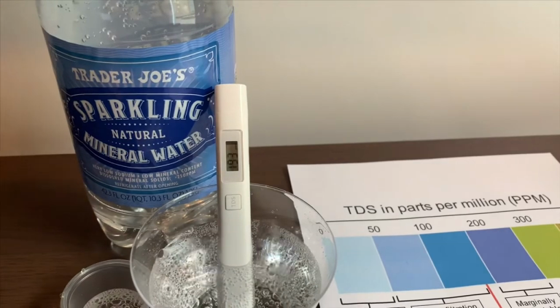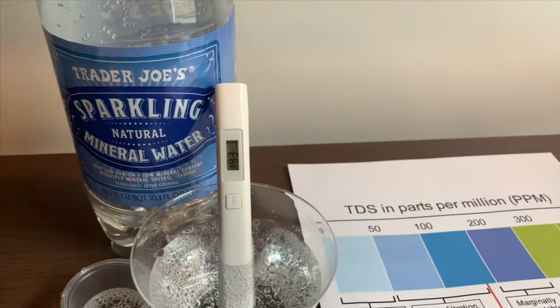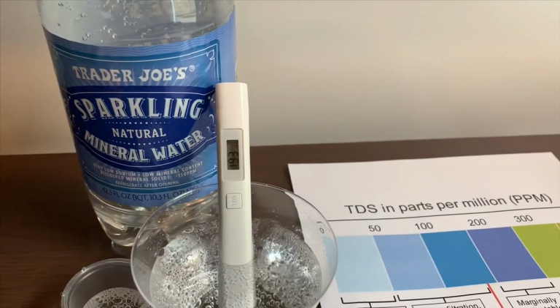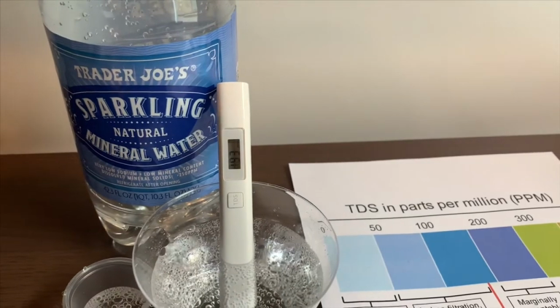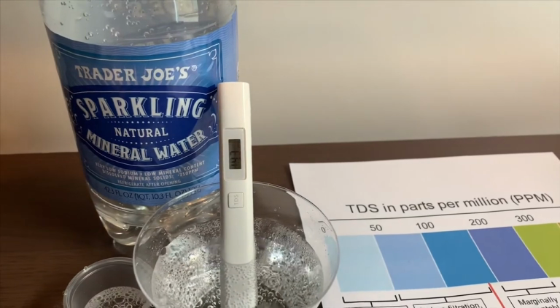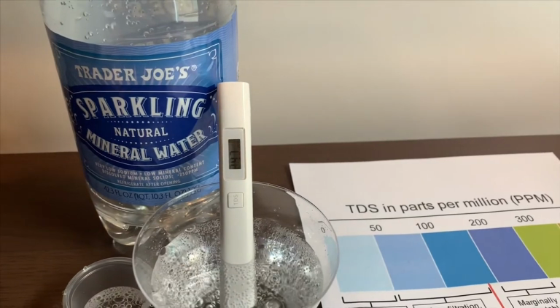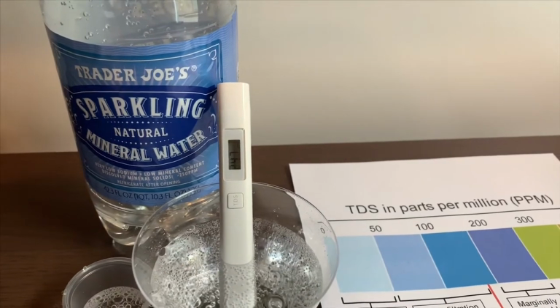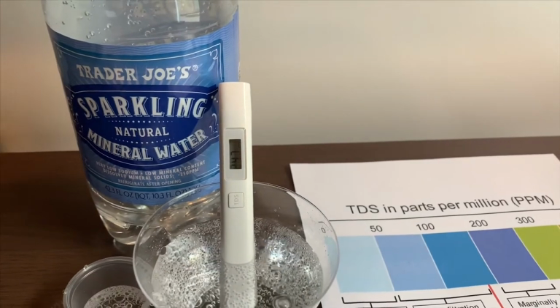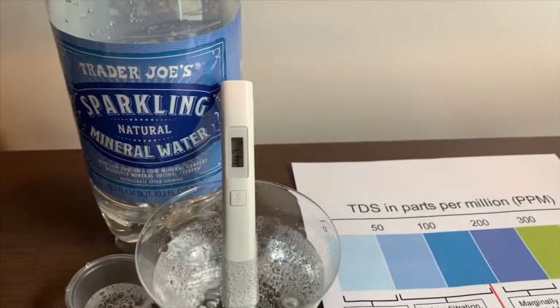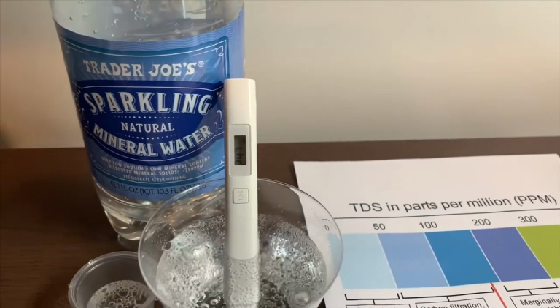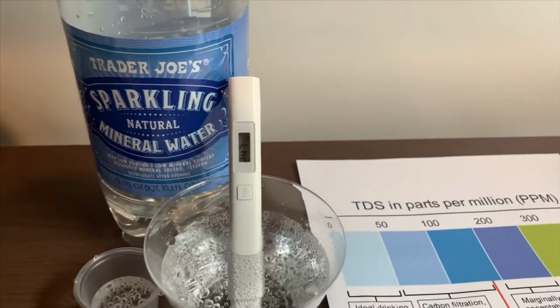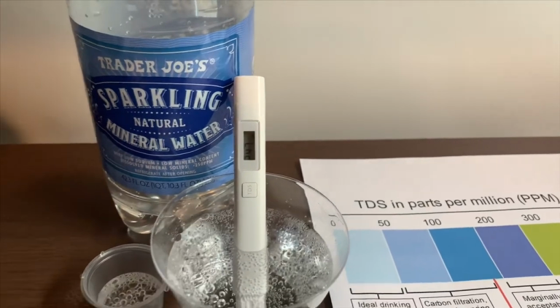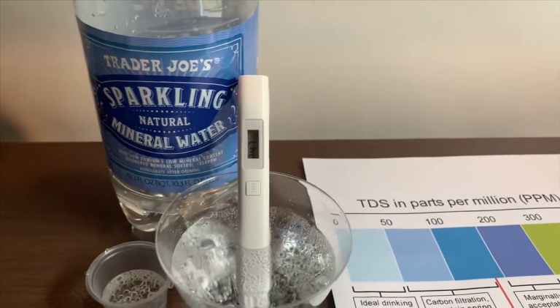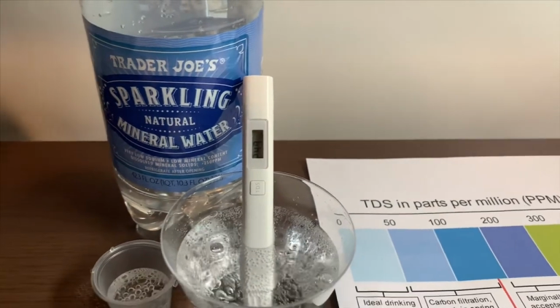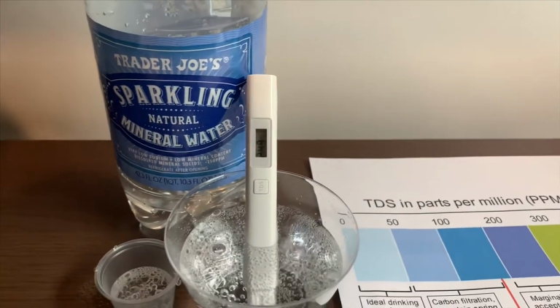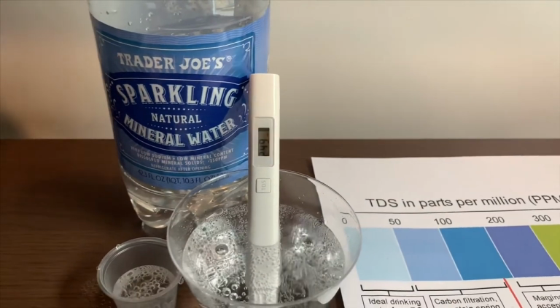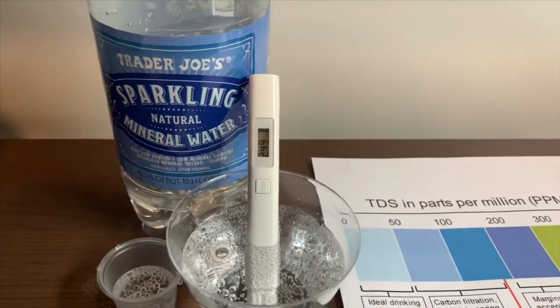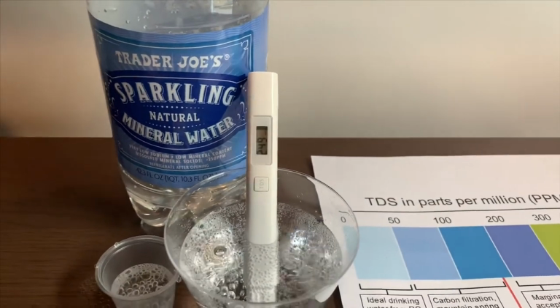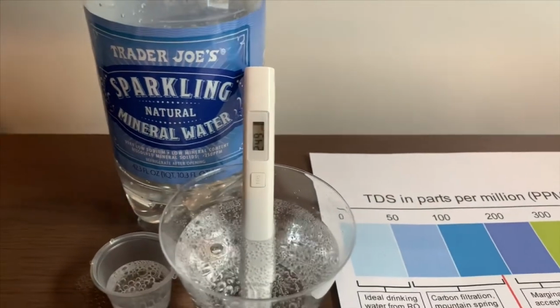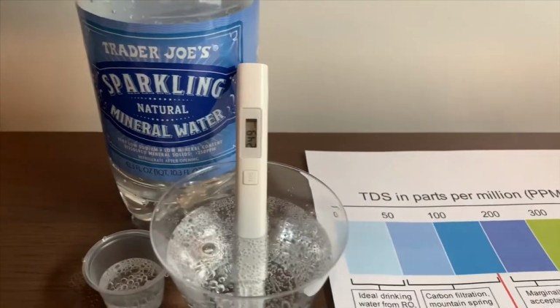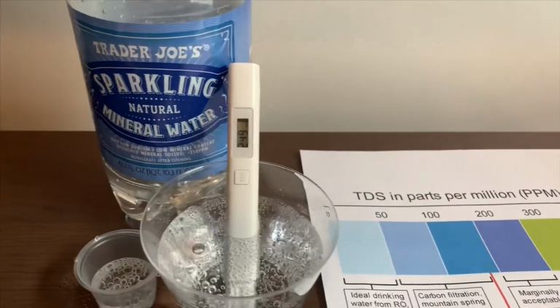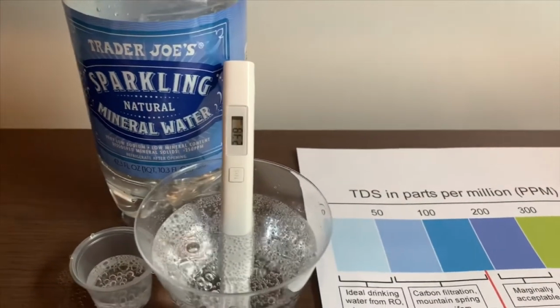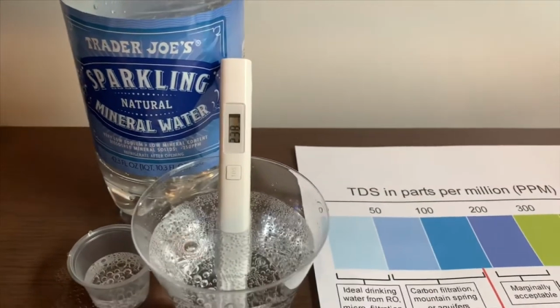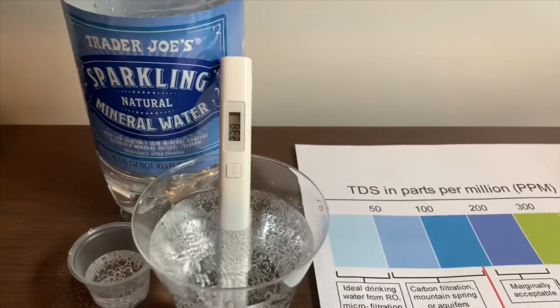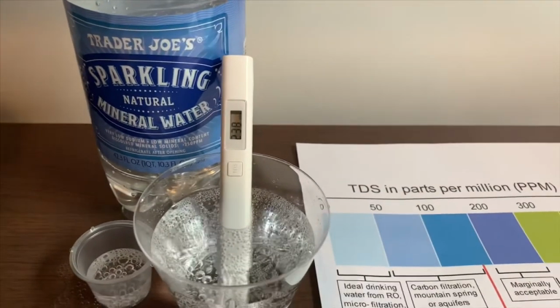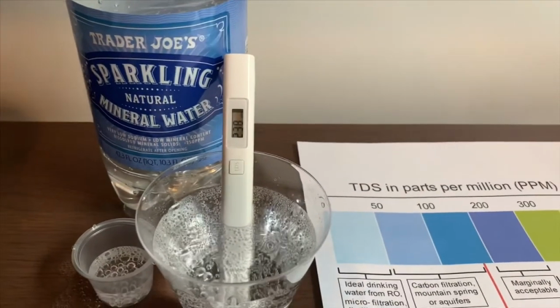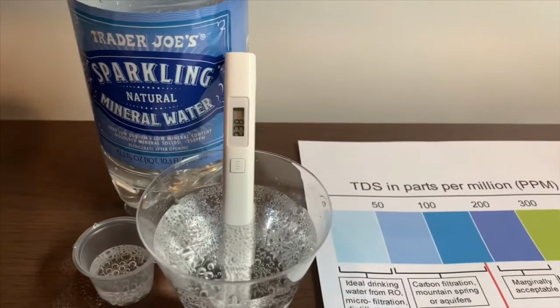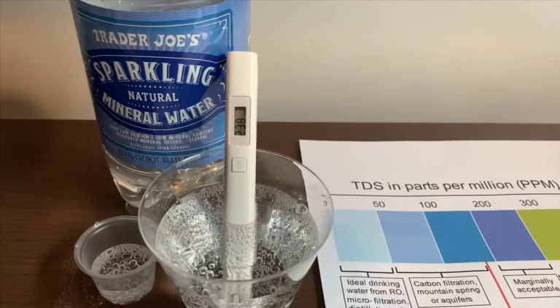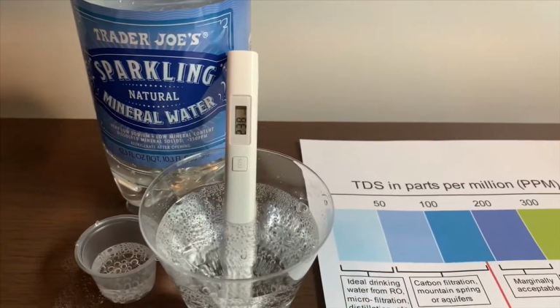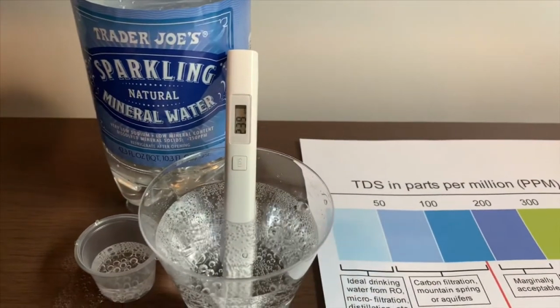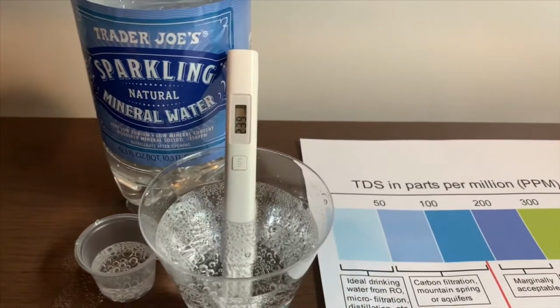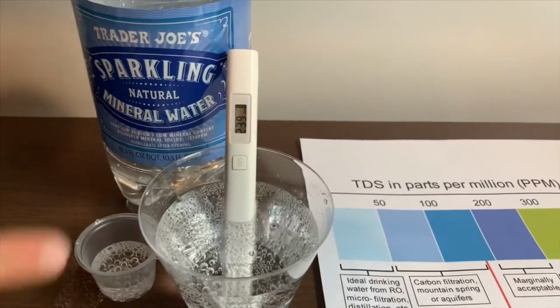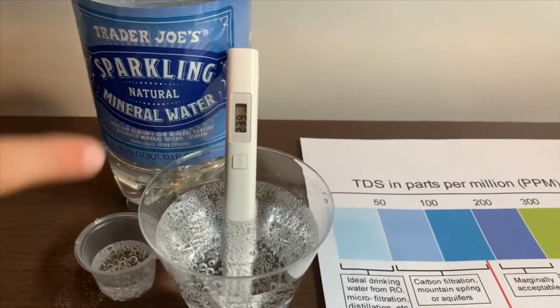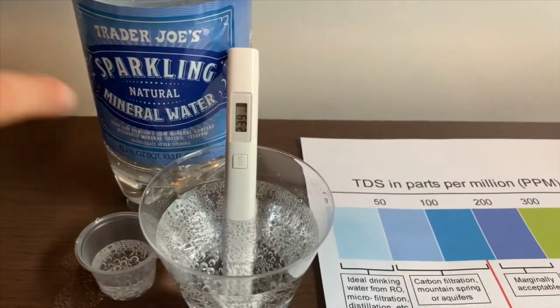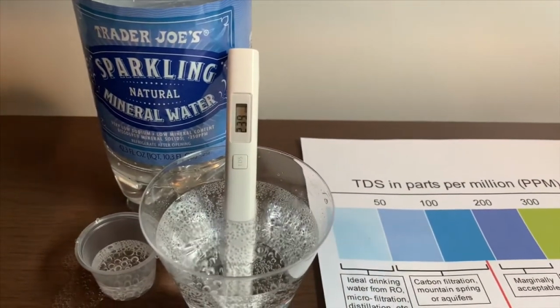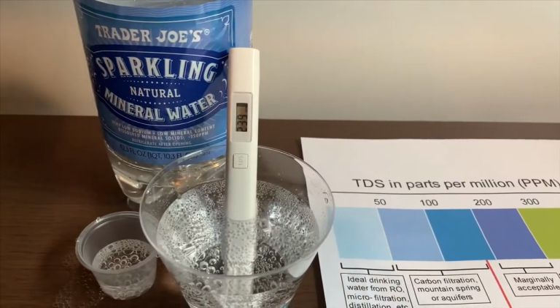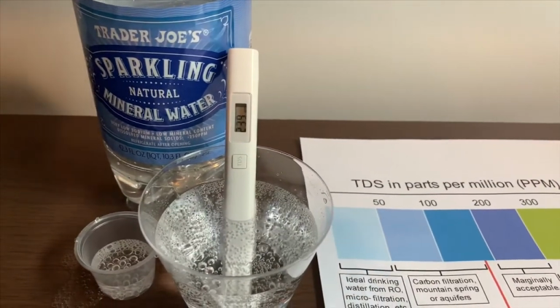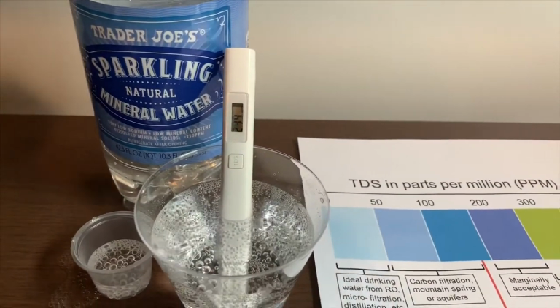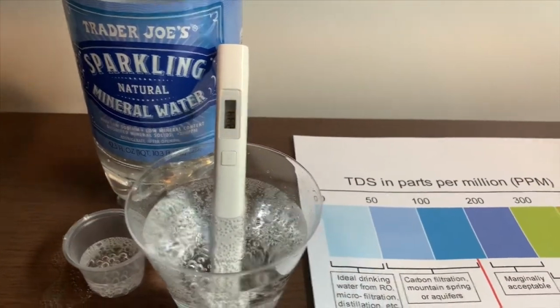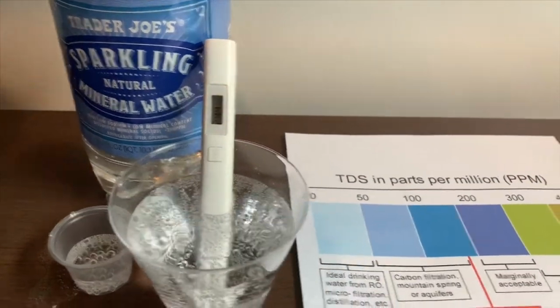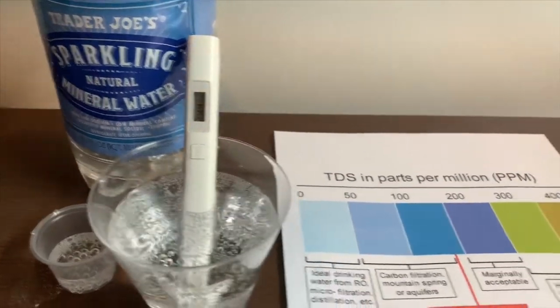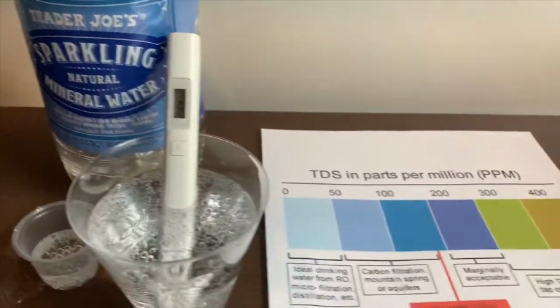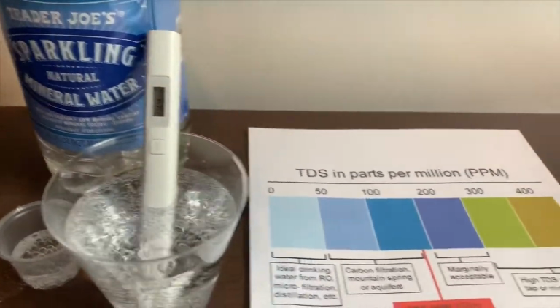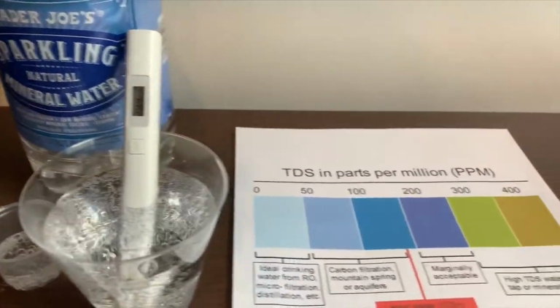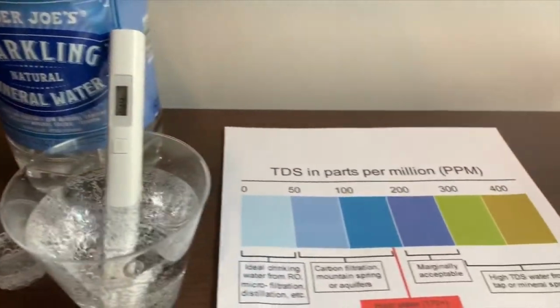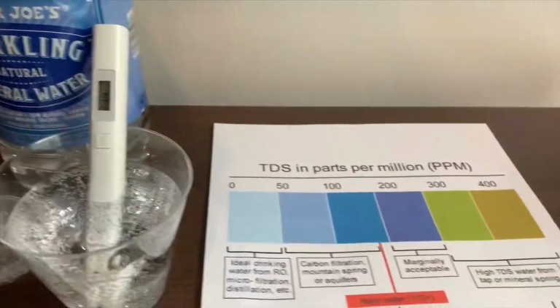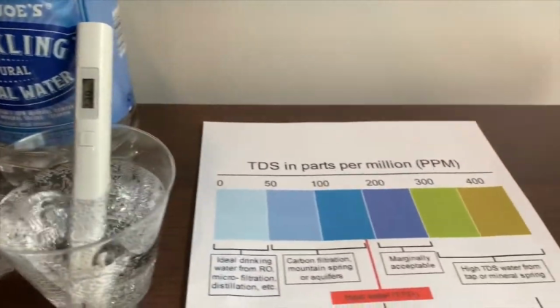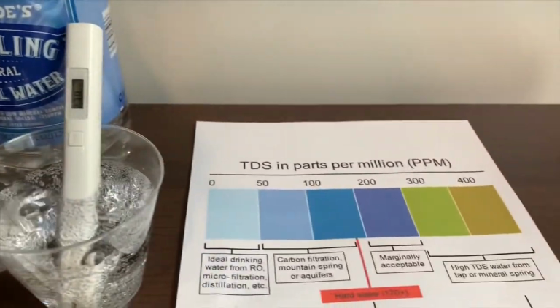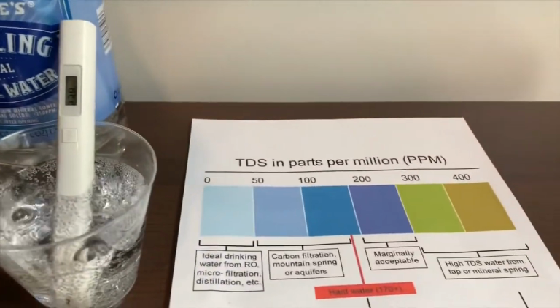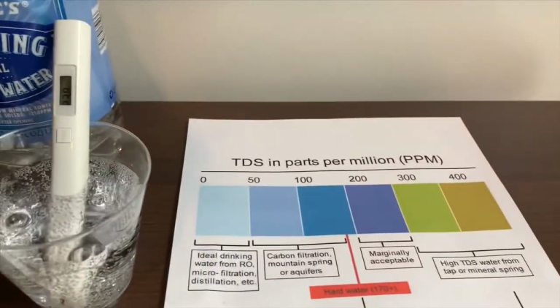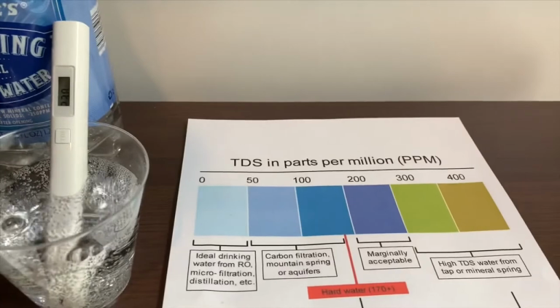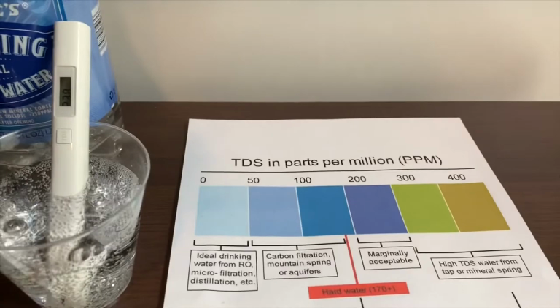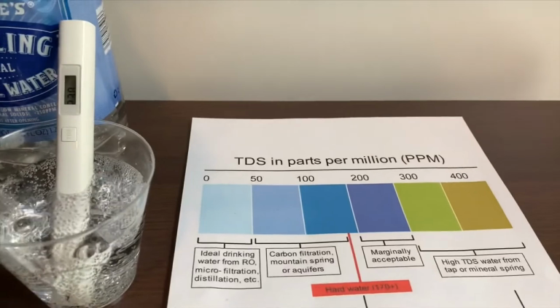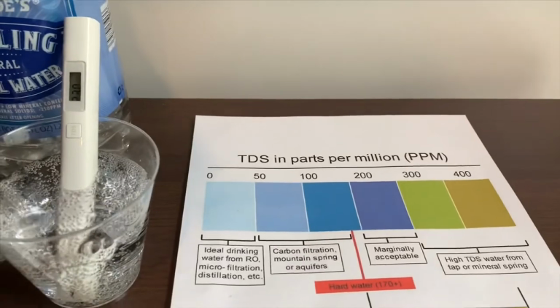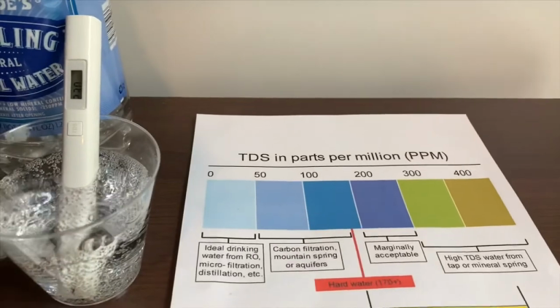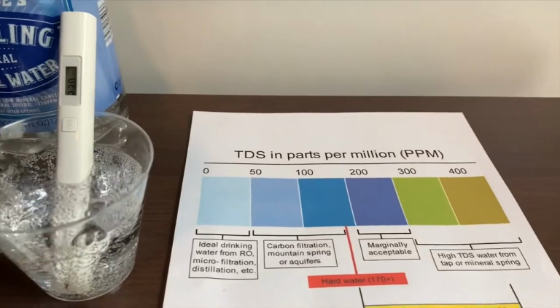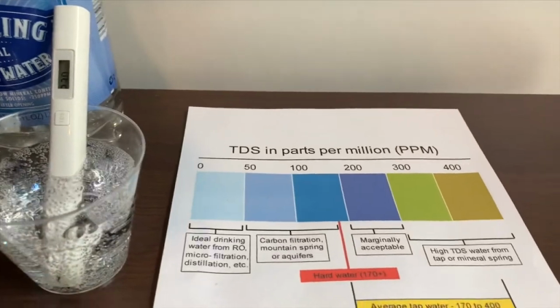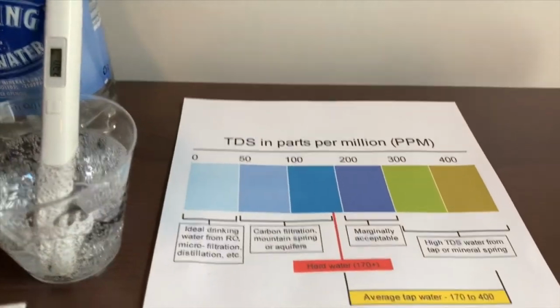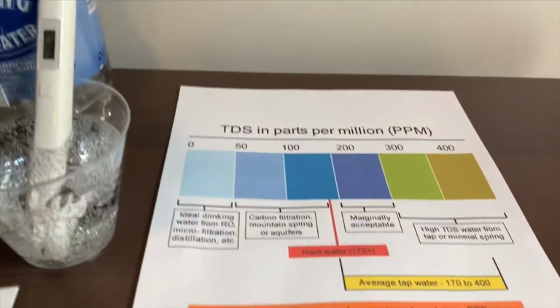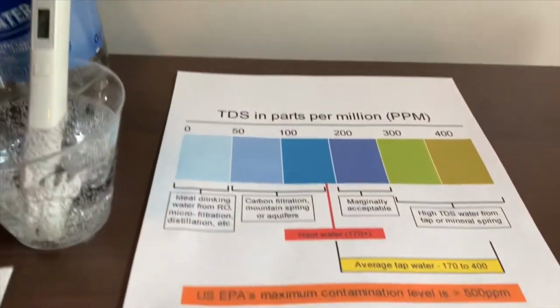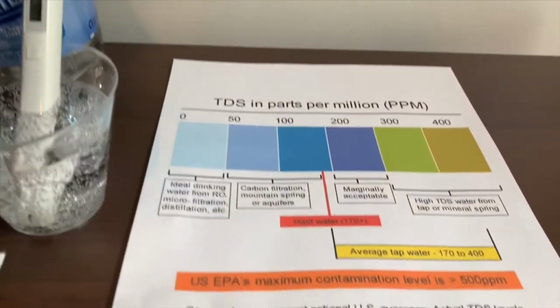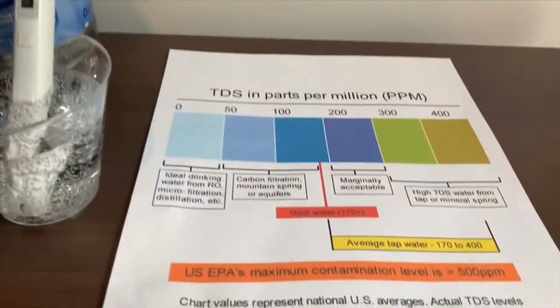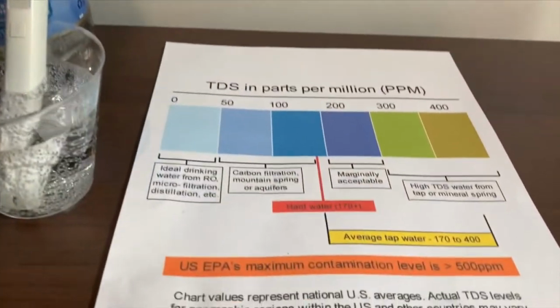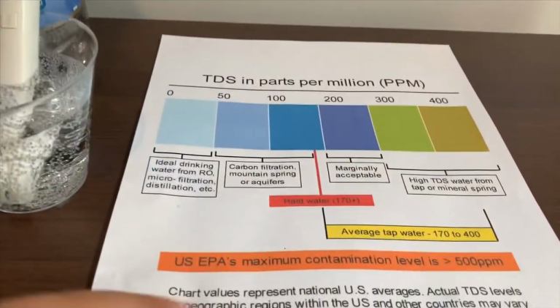It's in the 100s, the 200s — that is average tap water.